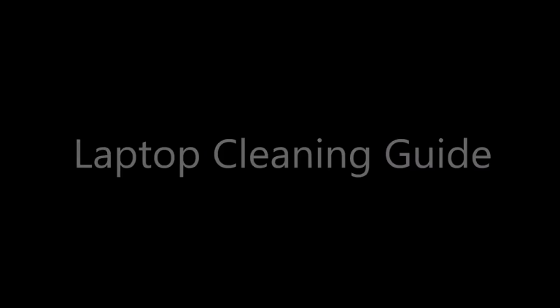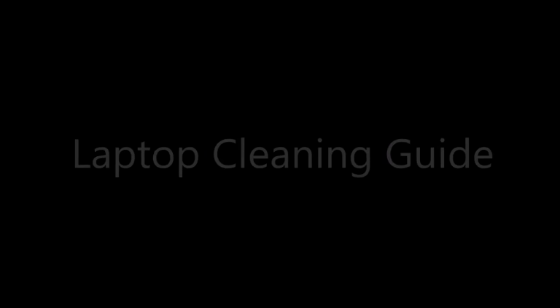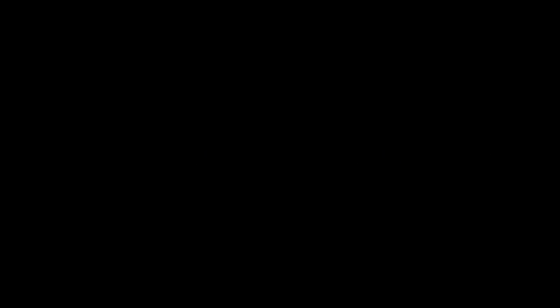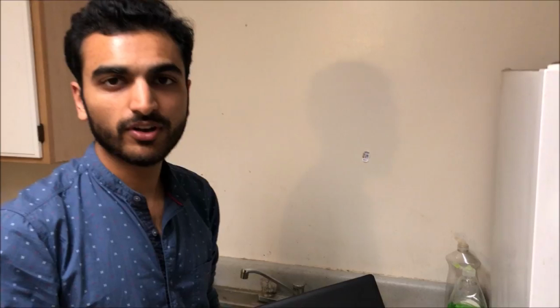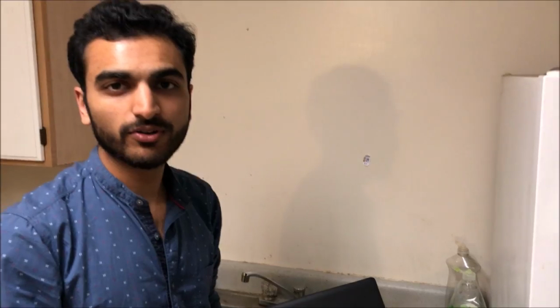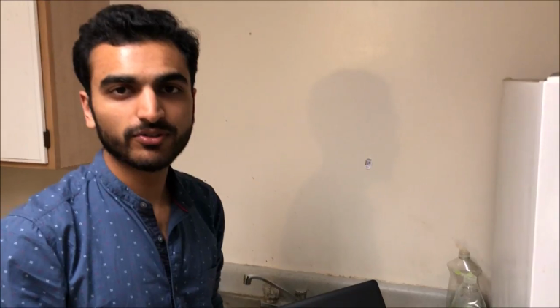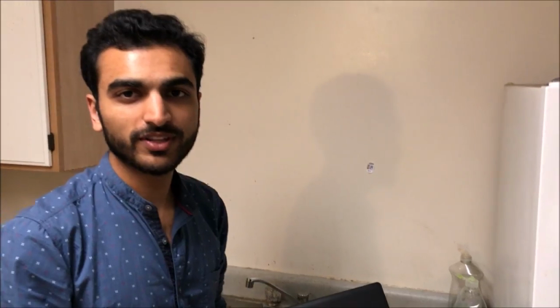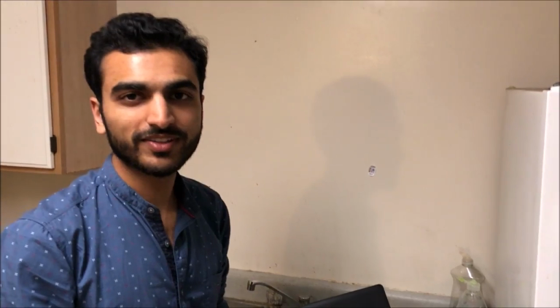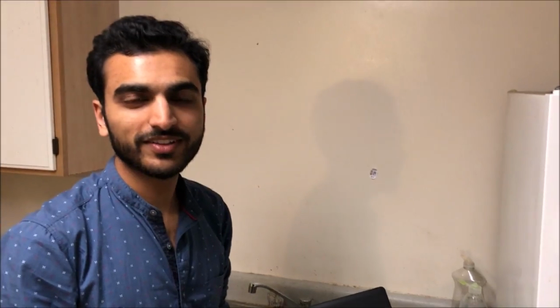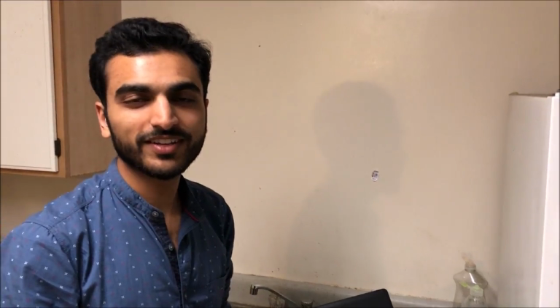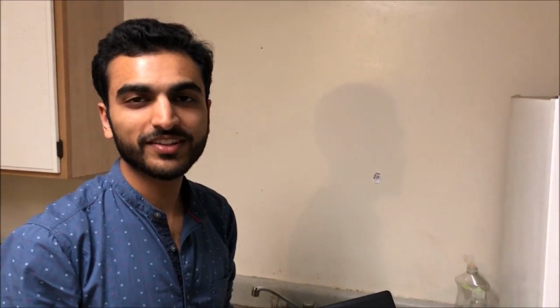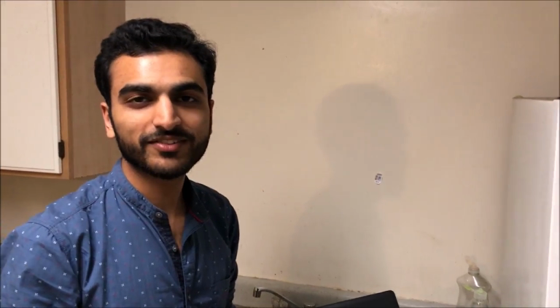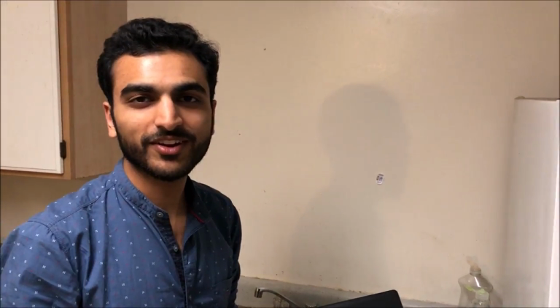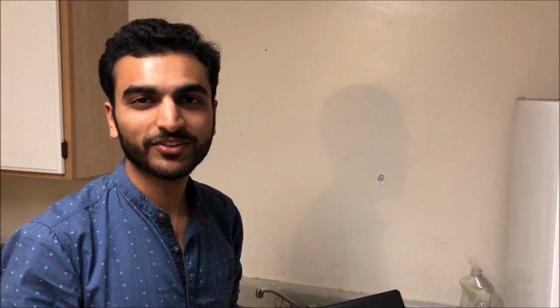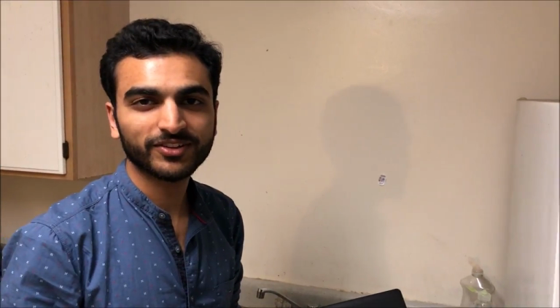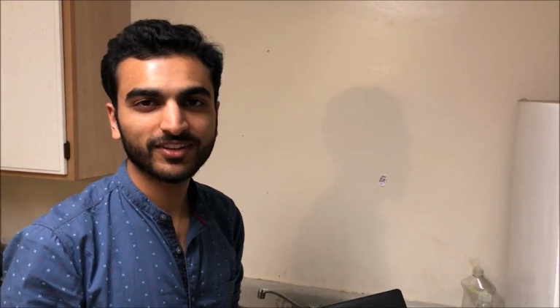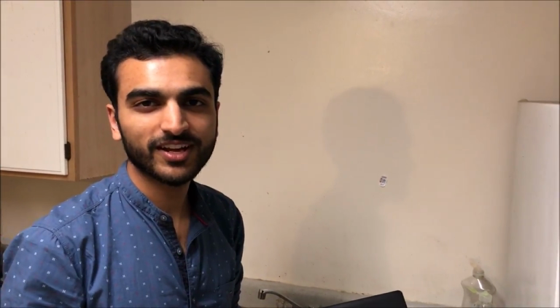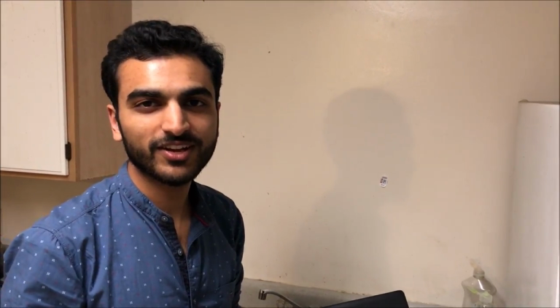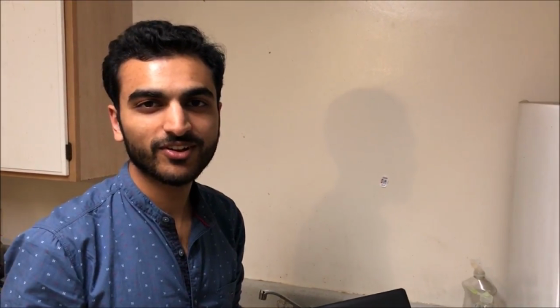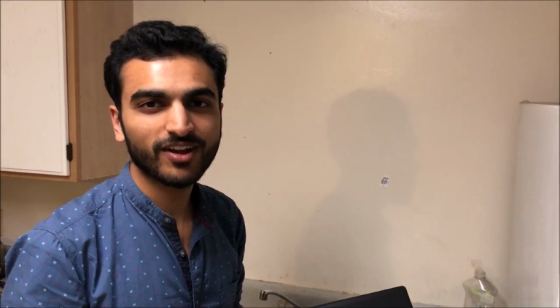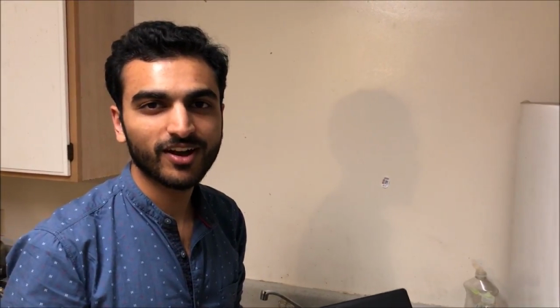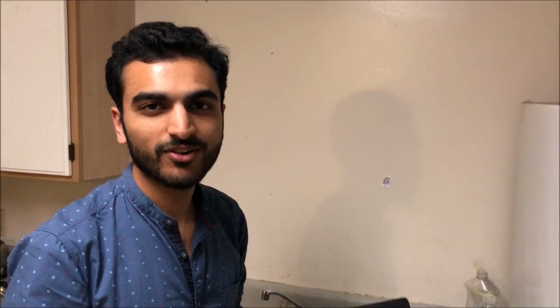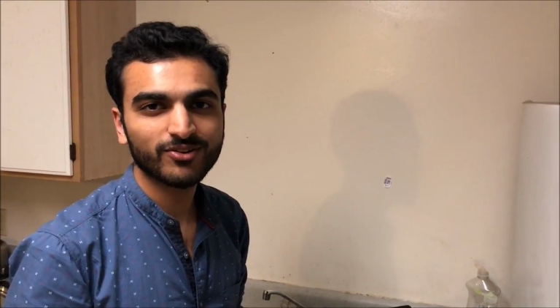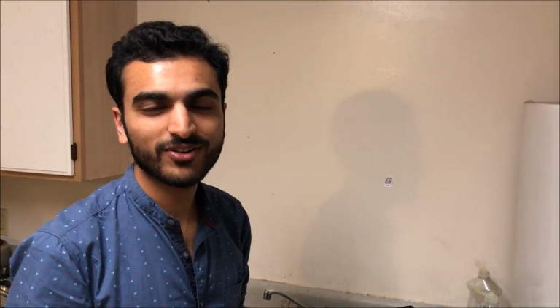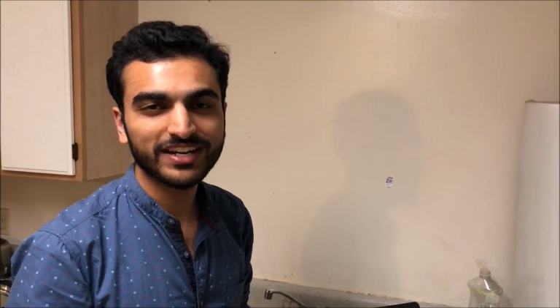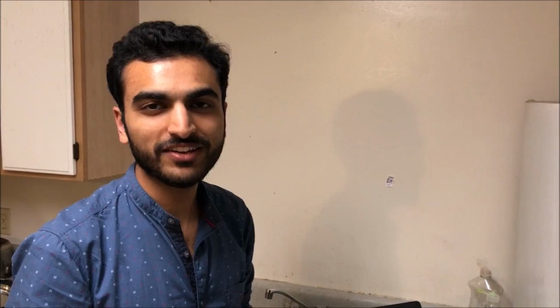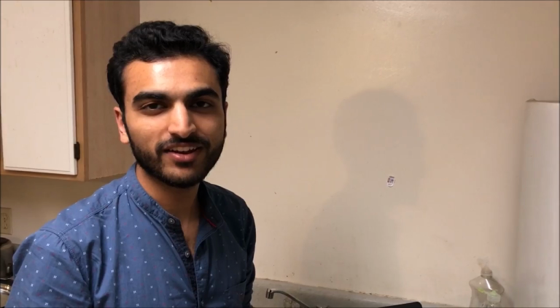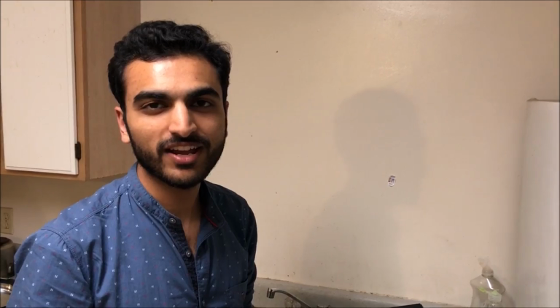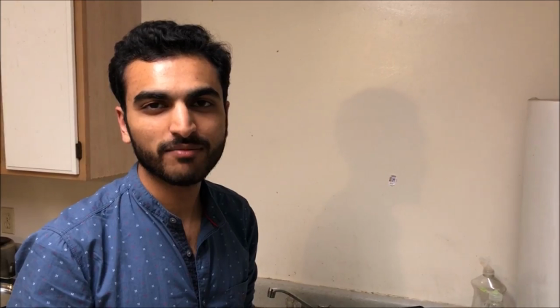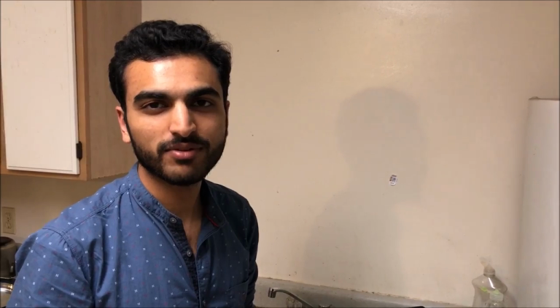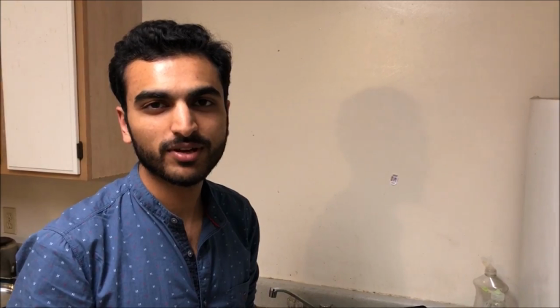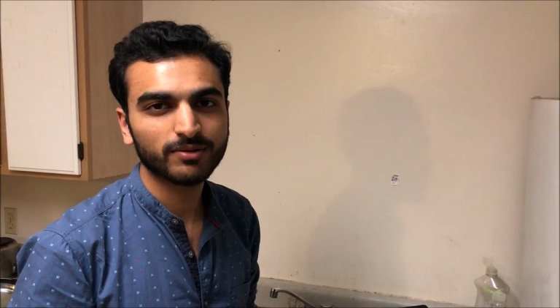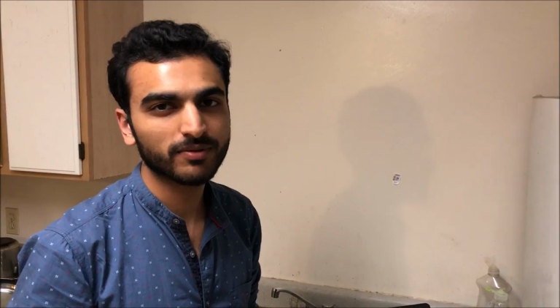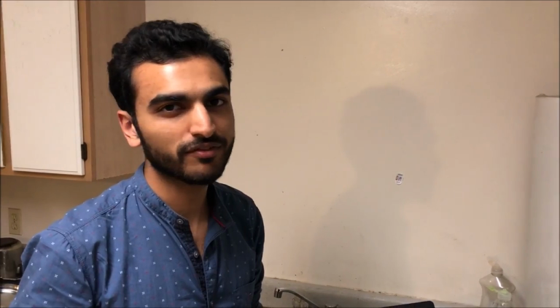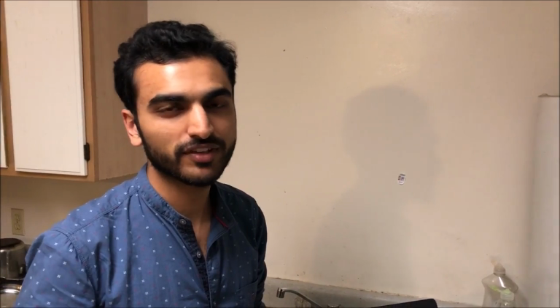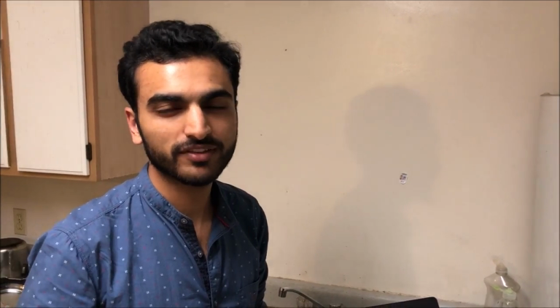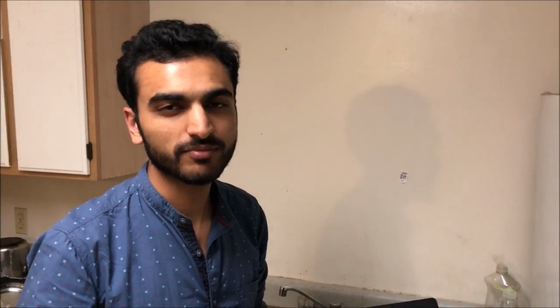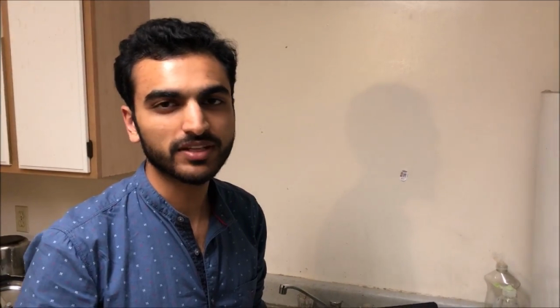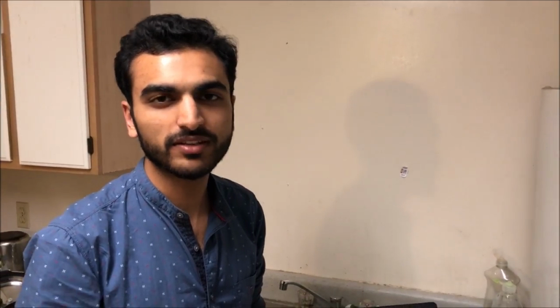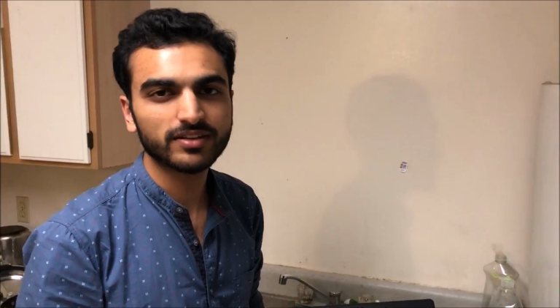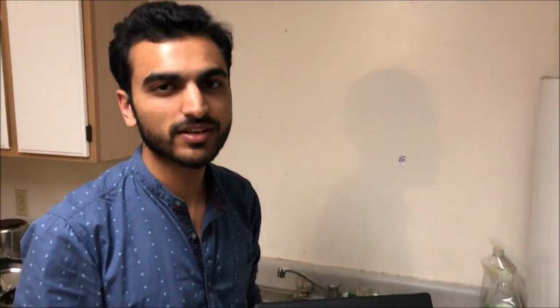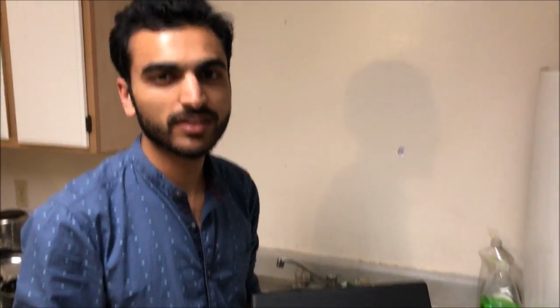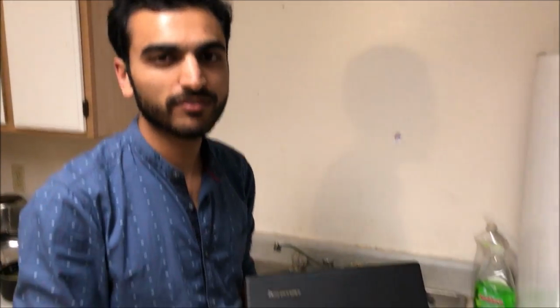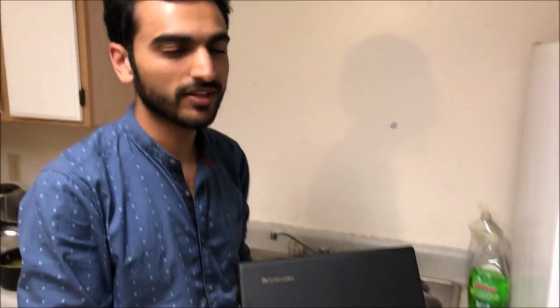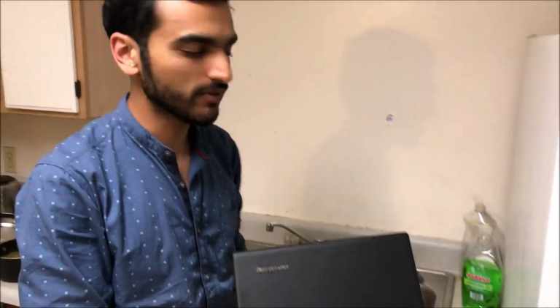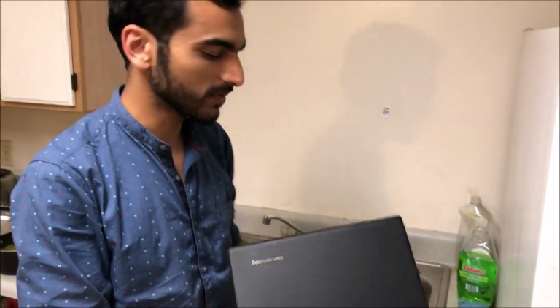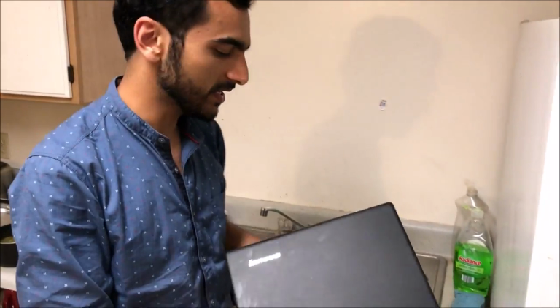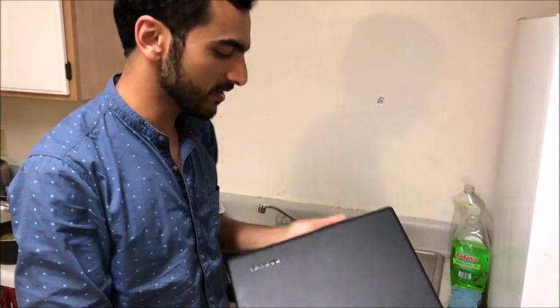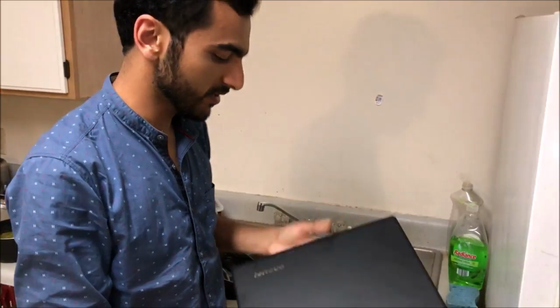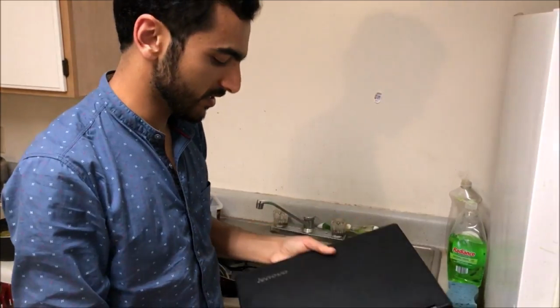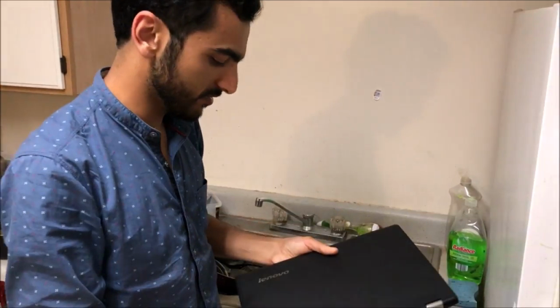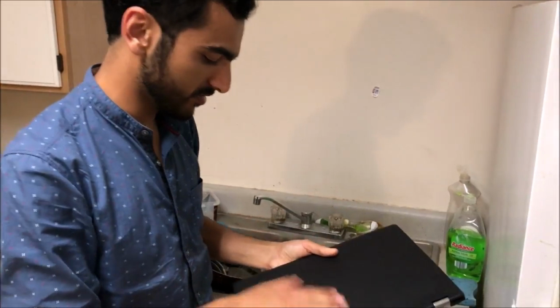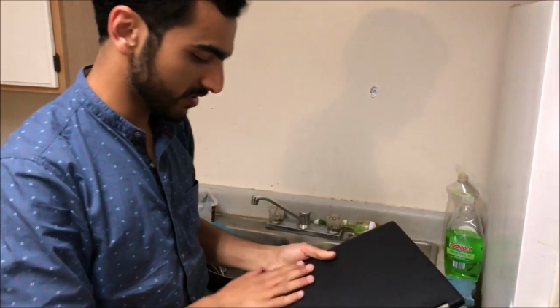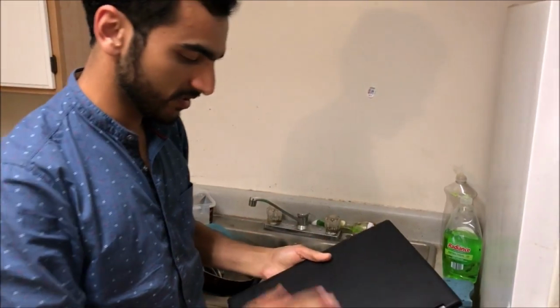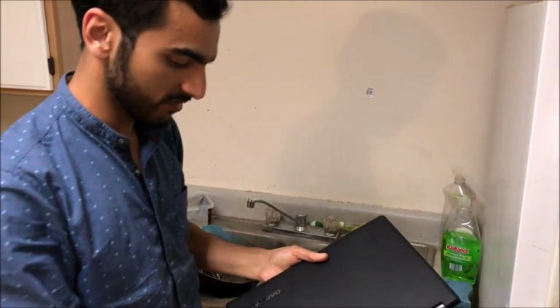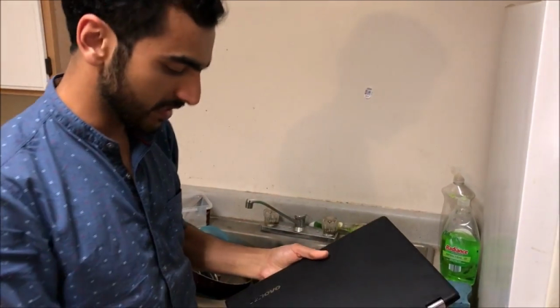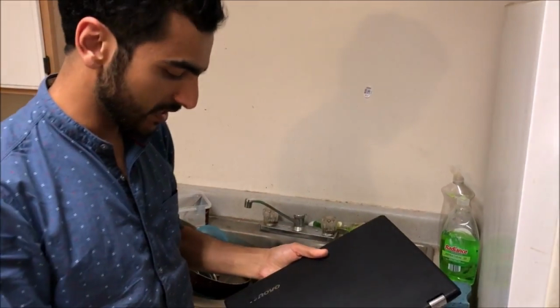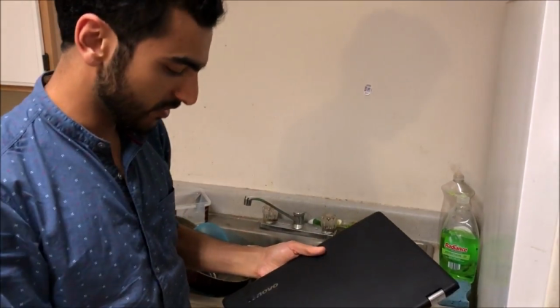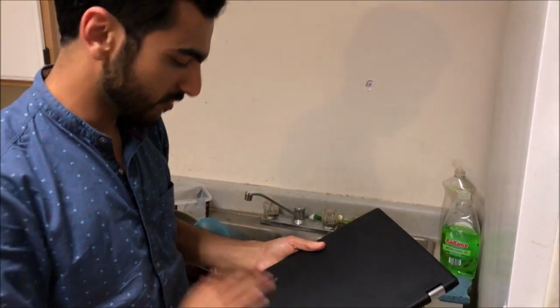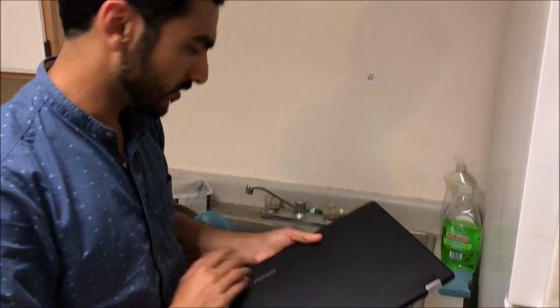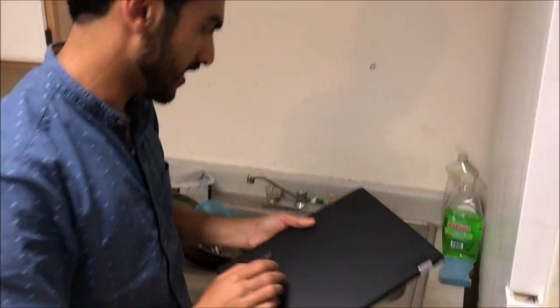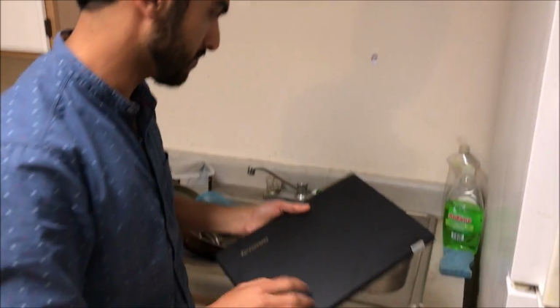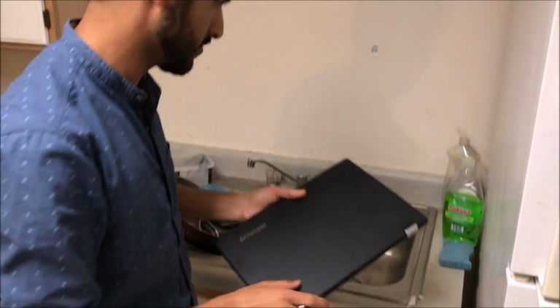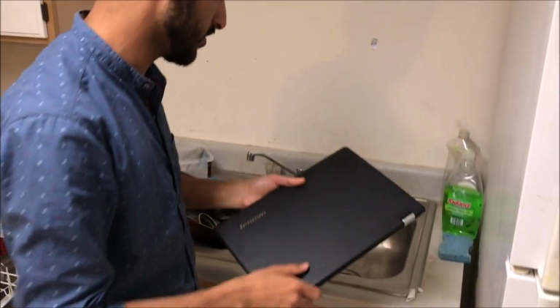This is an instruction guide on how to clean your laptop if it's been dirty for a while. This is my little laptop.